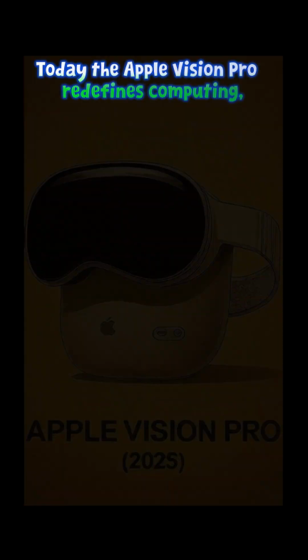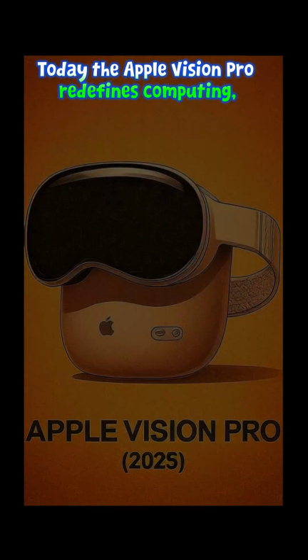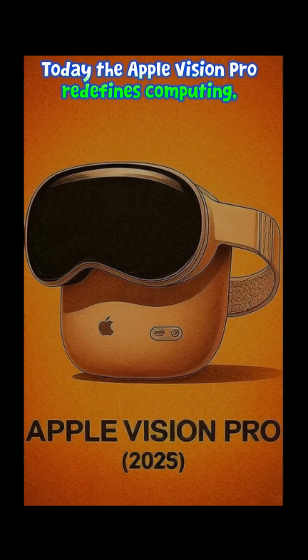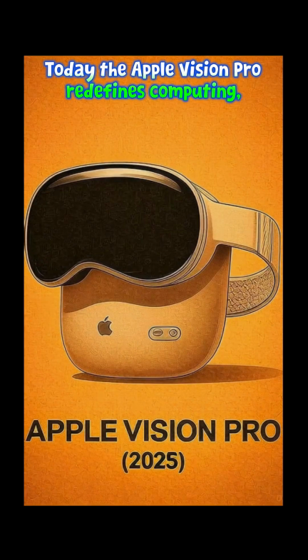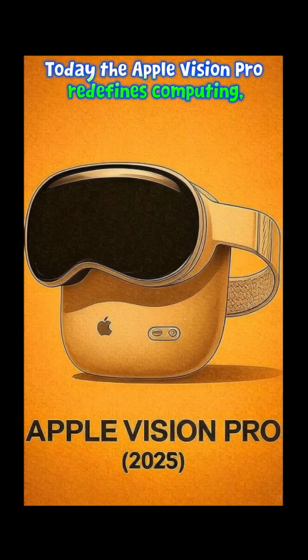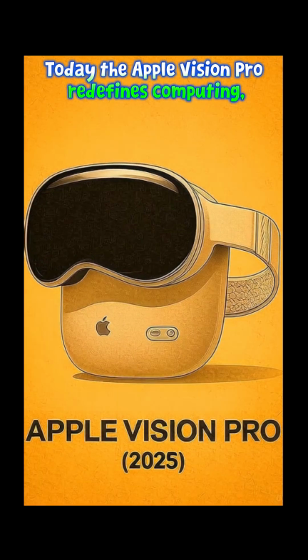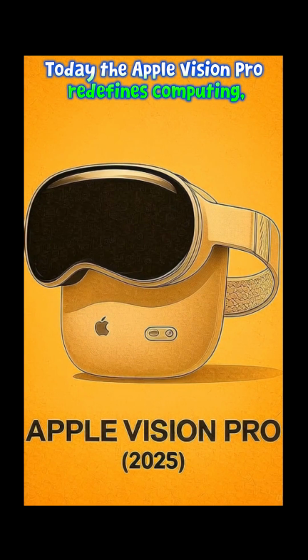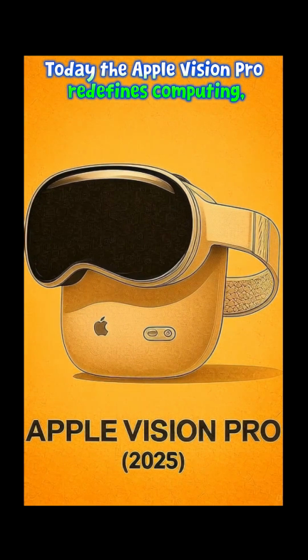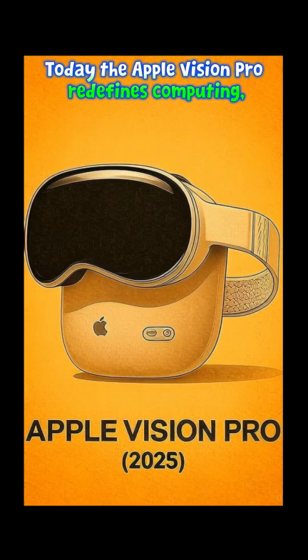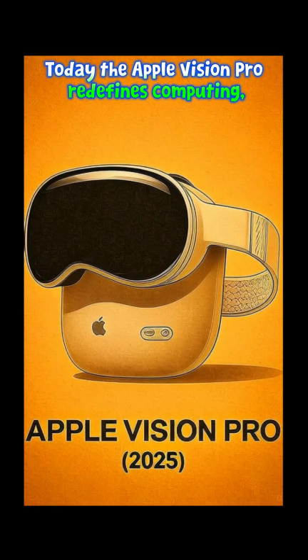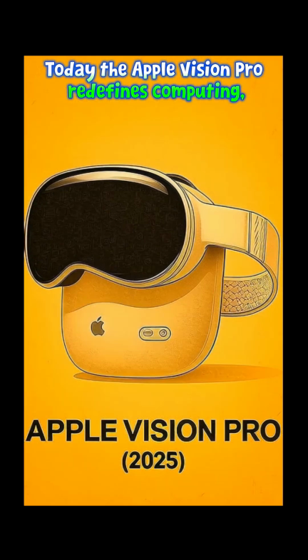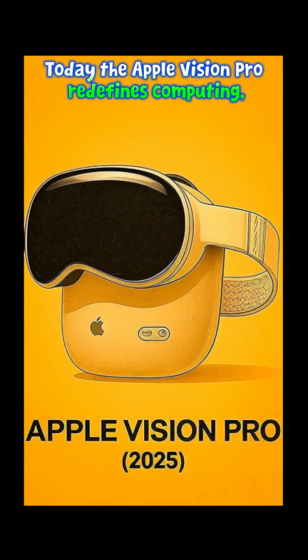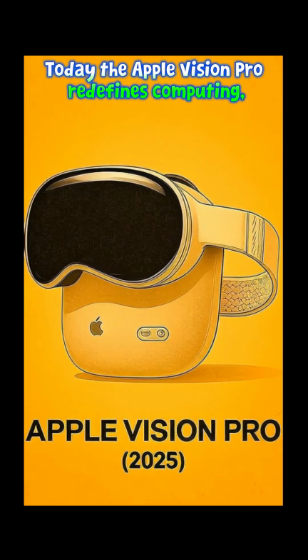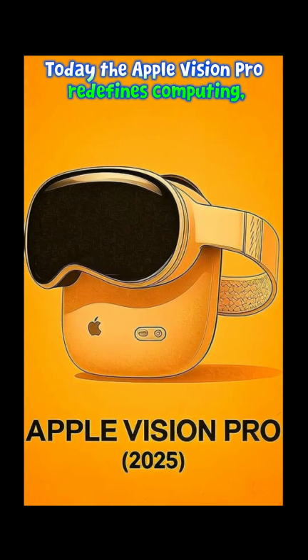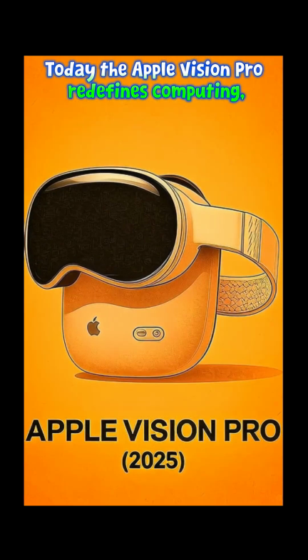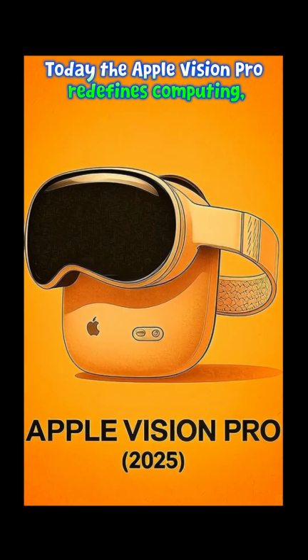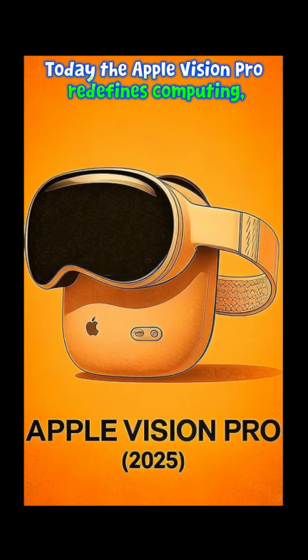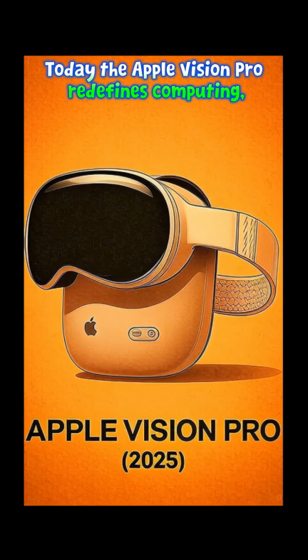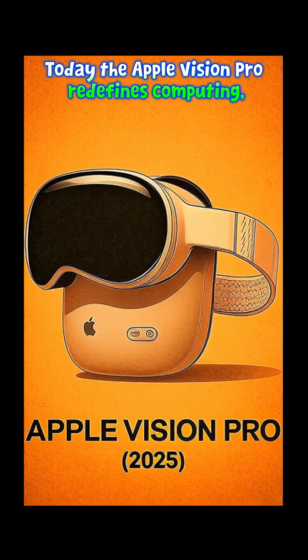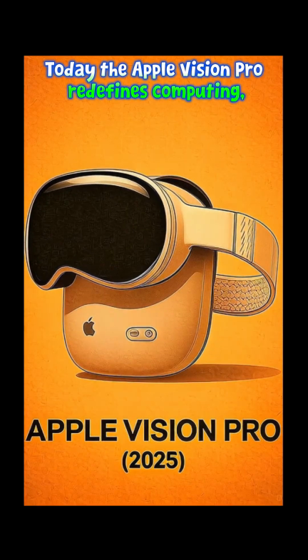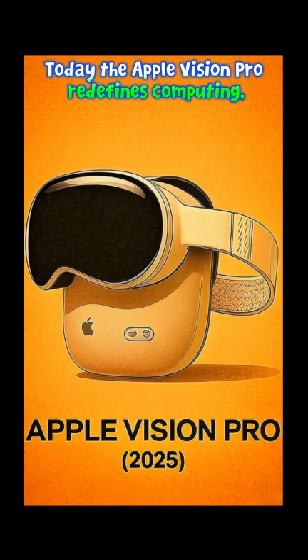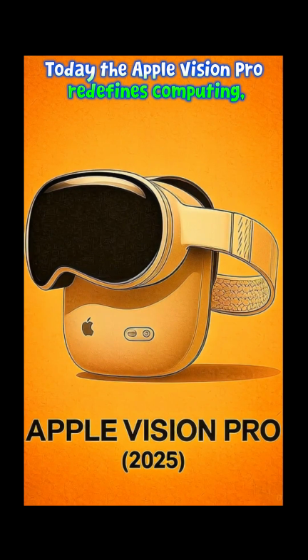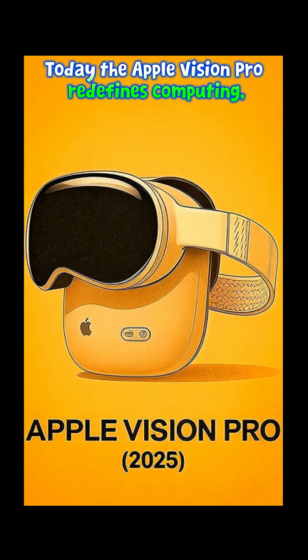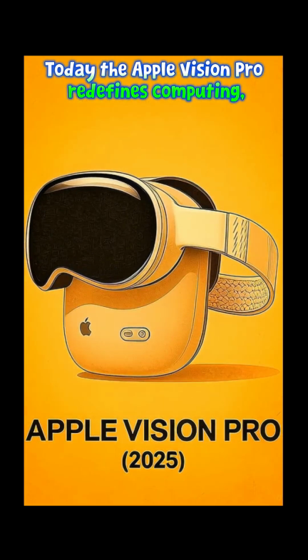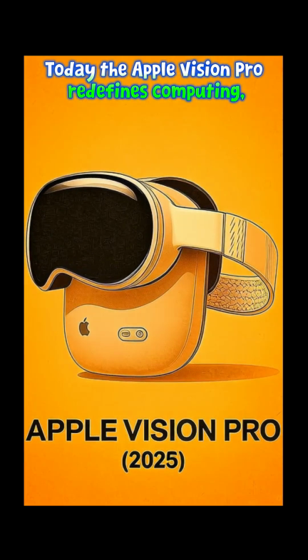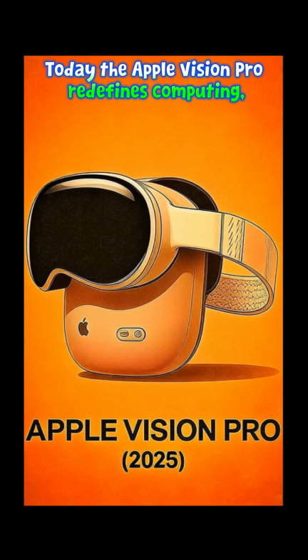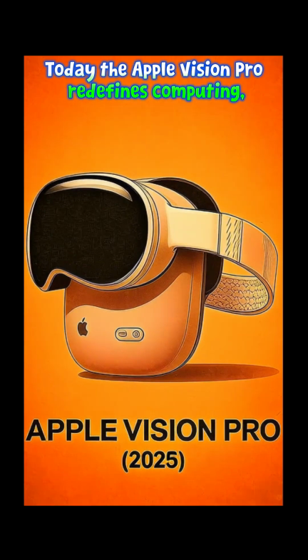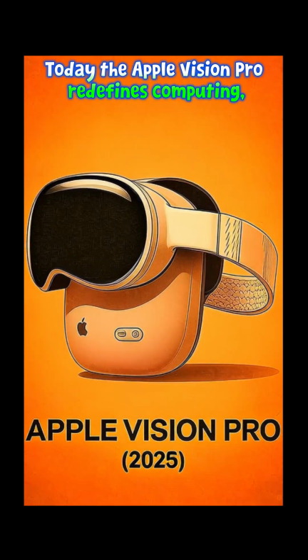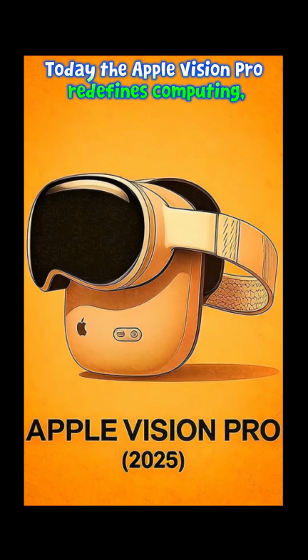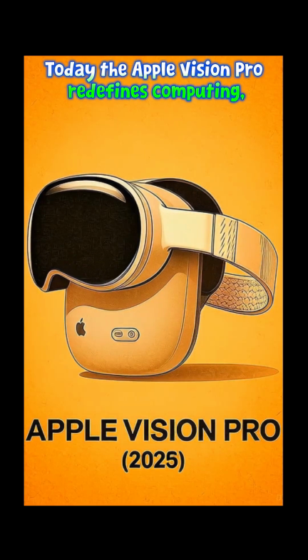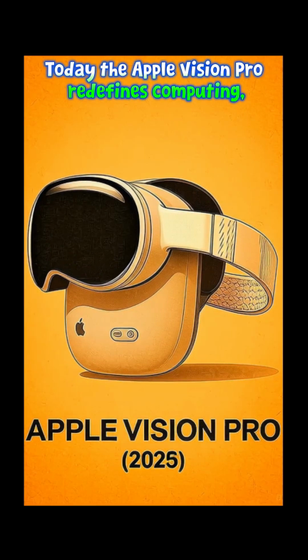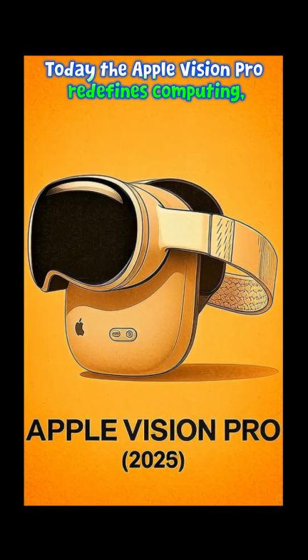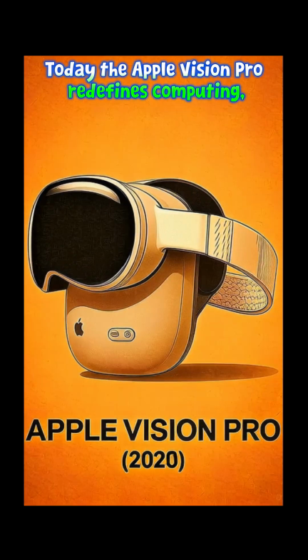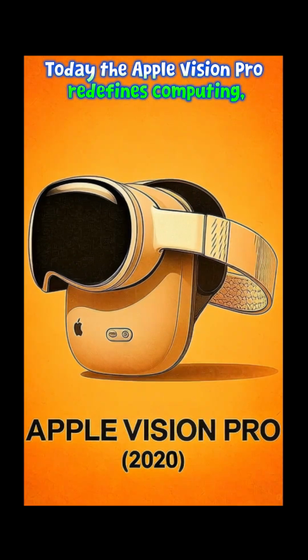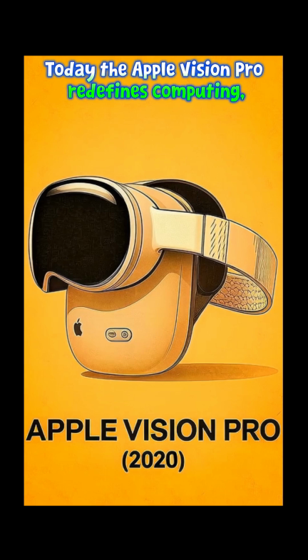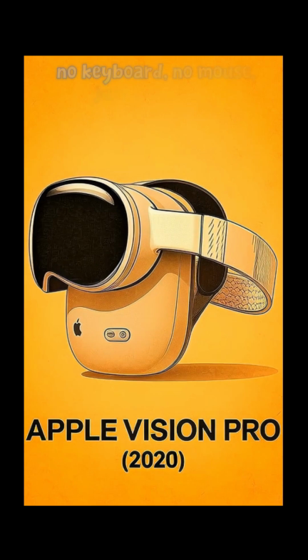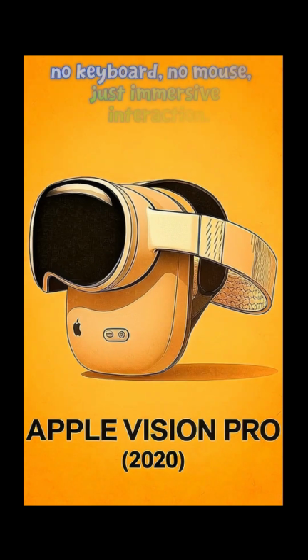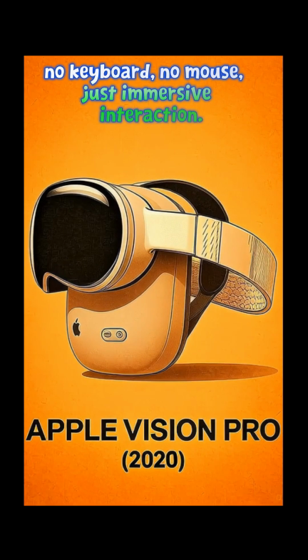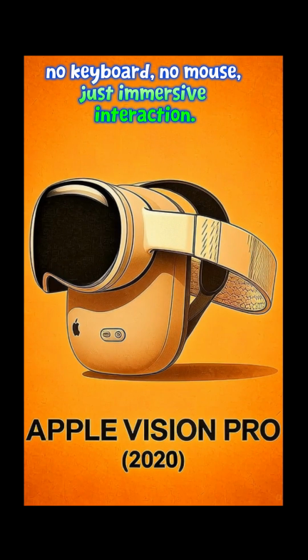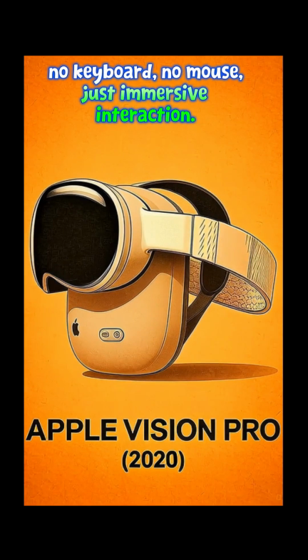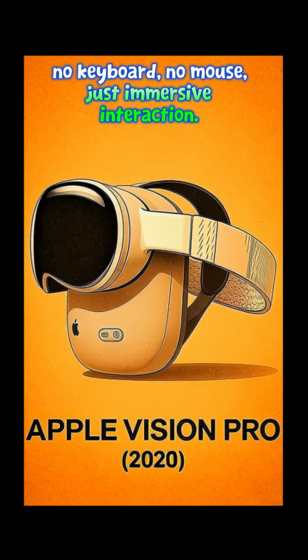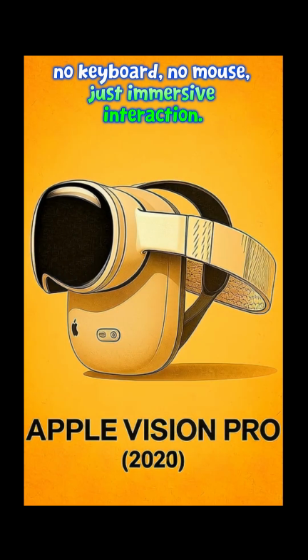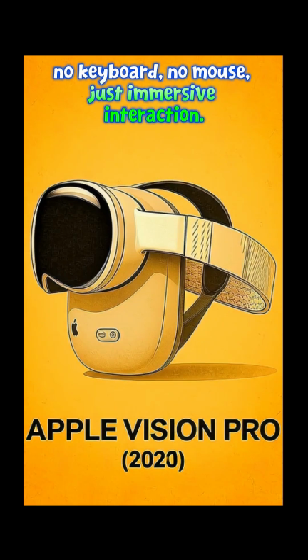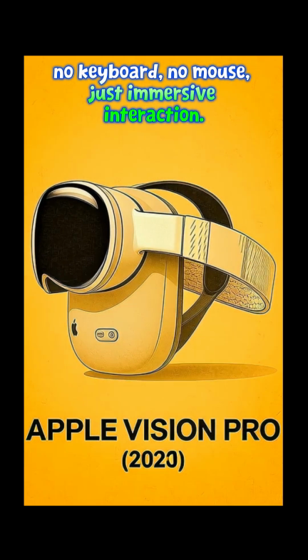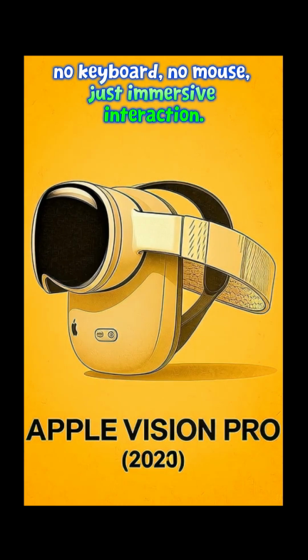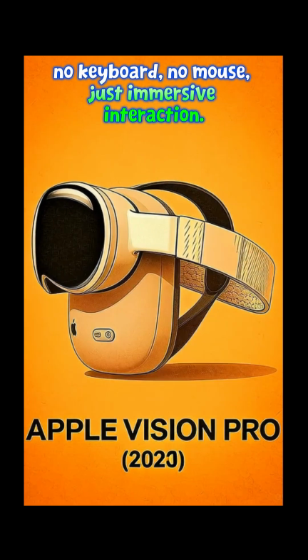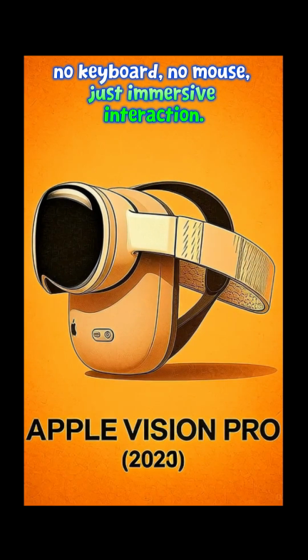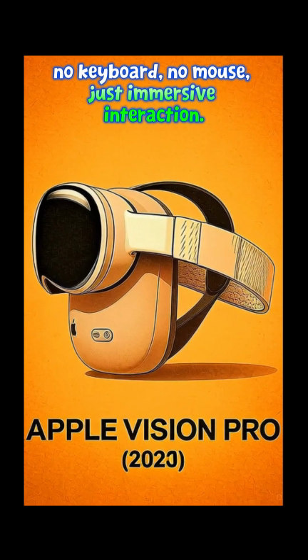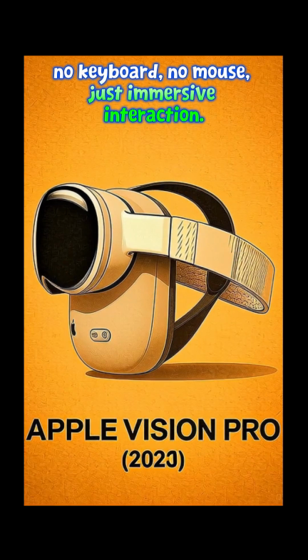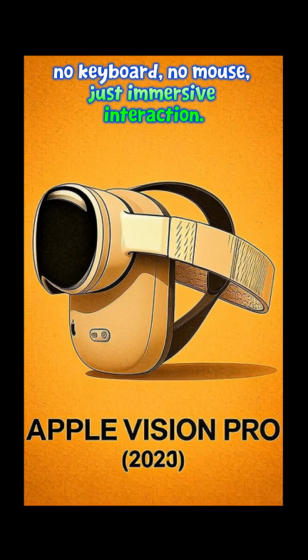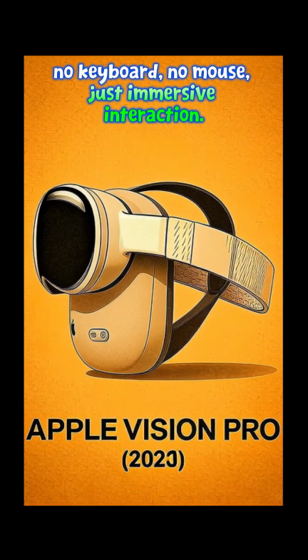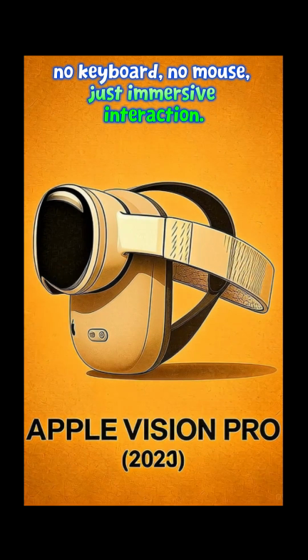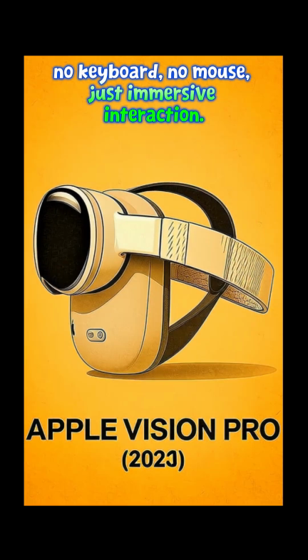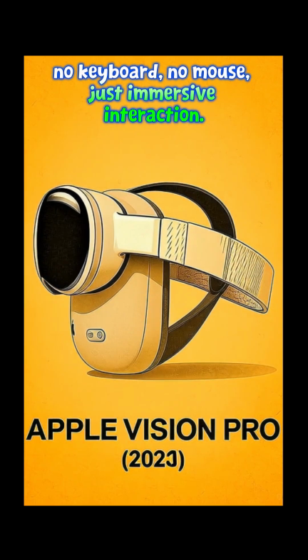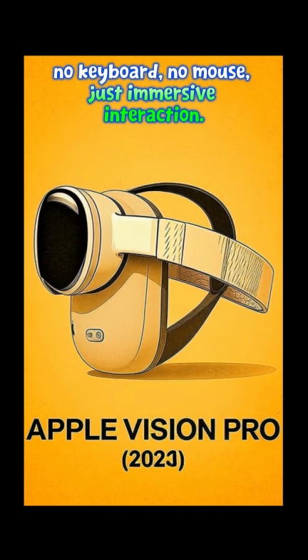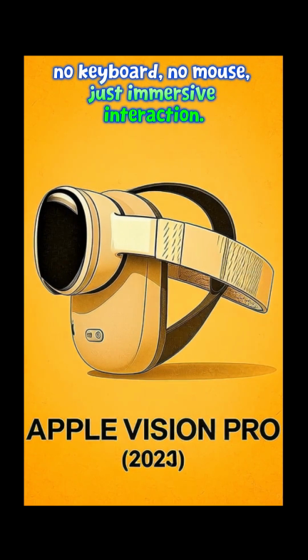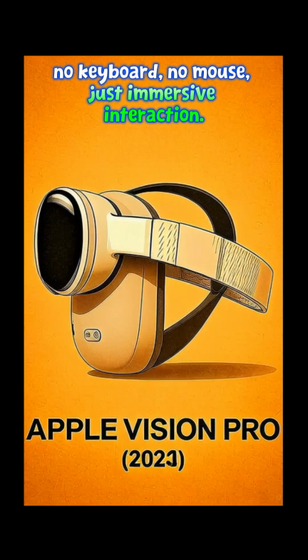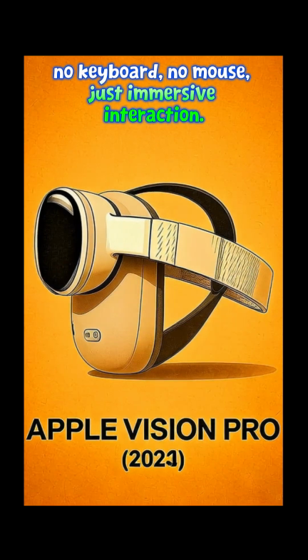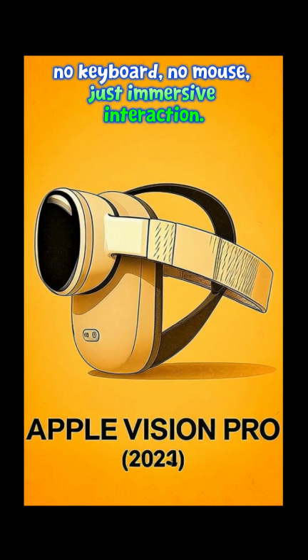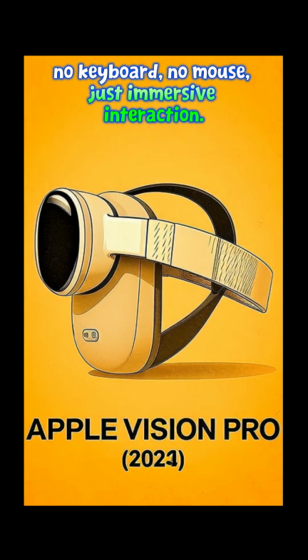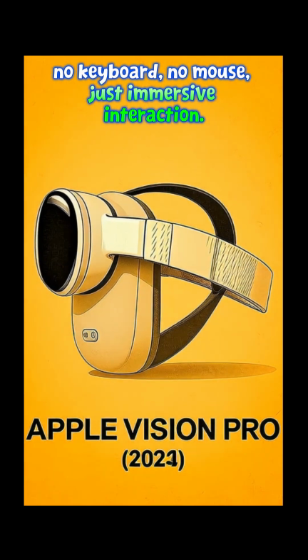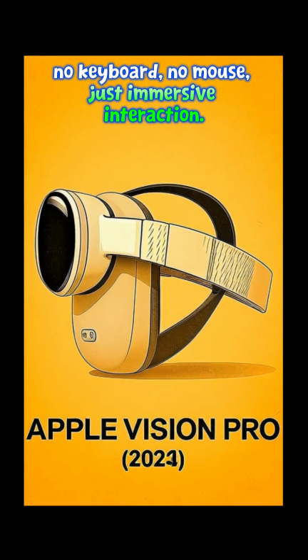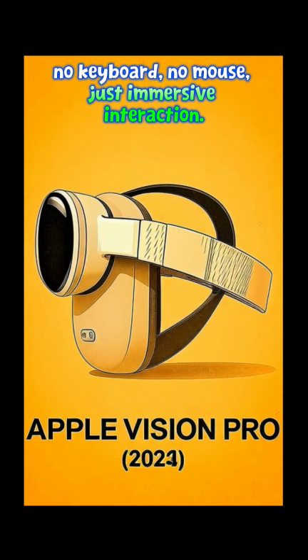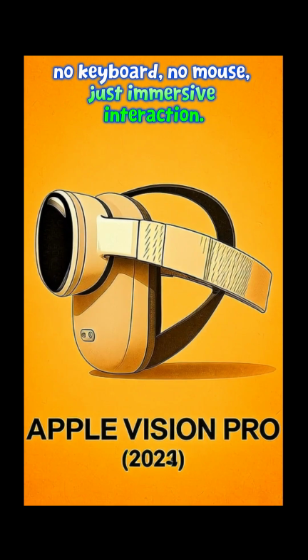Today, the Apple Vision Pro redefines computing — no keyboard, no mouse, just immersive interaction.